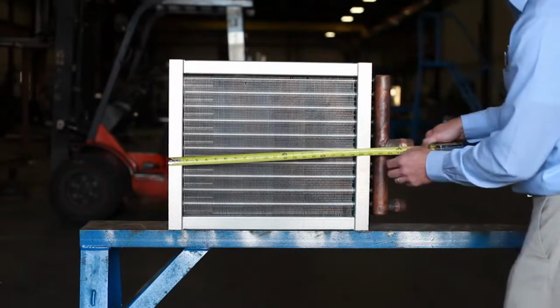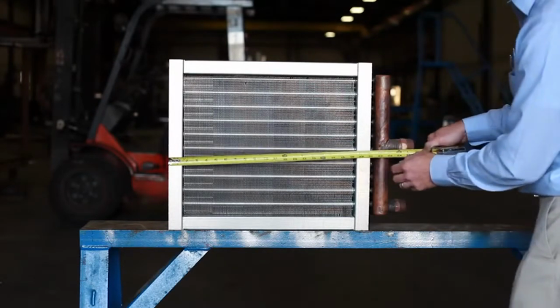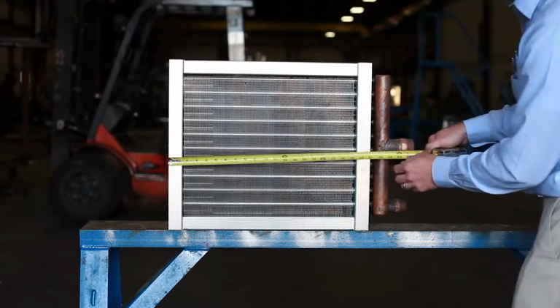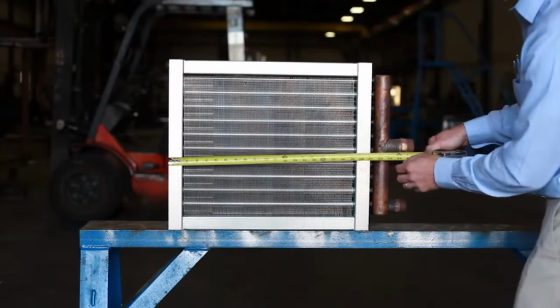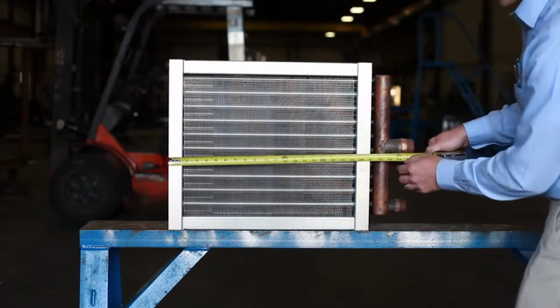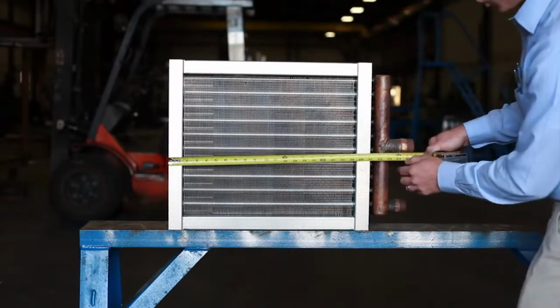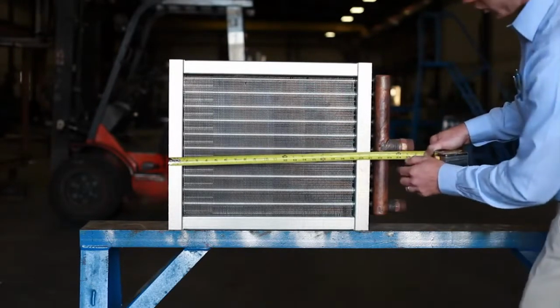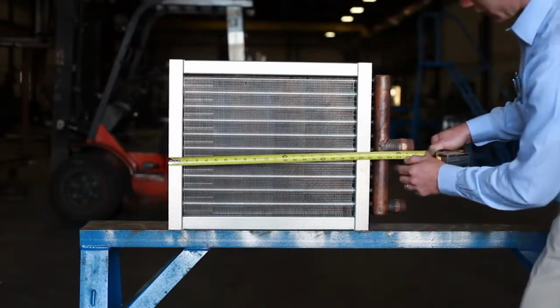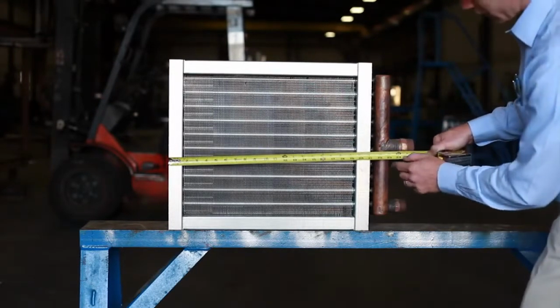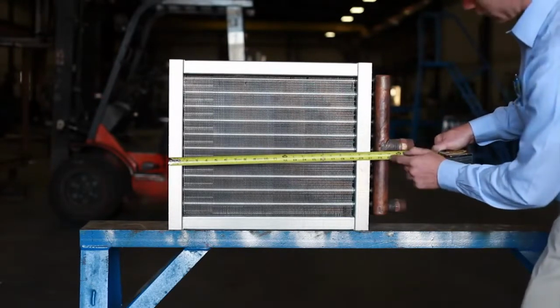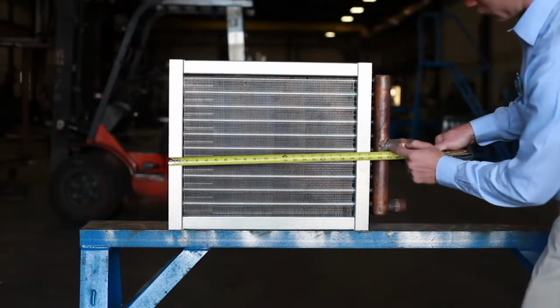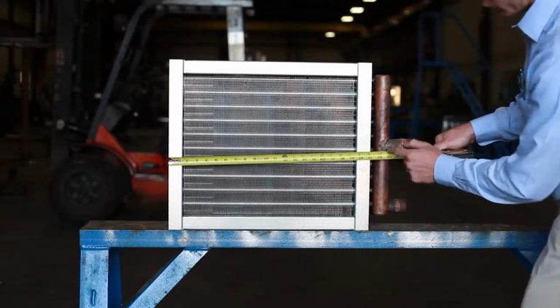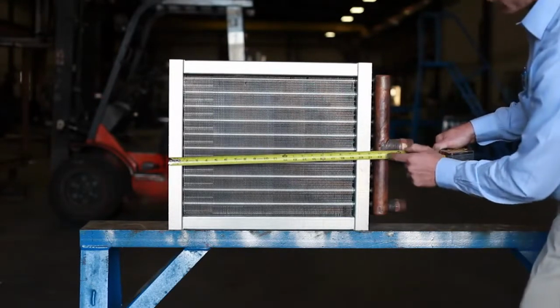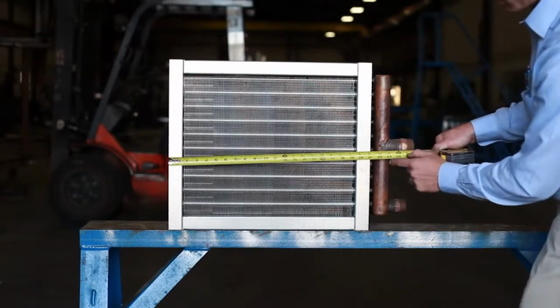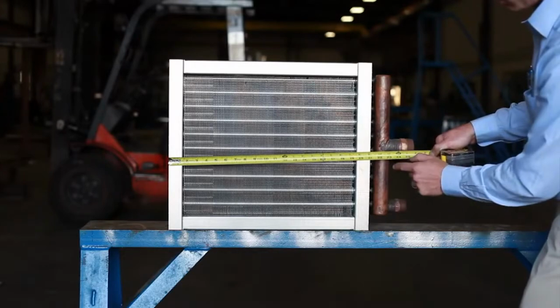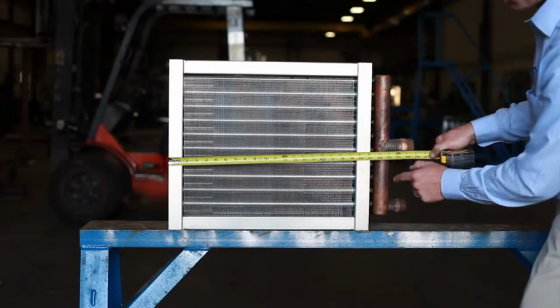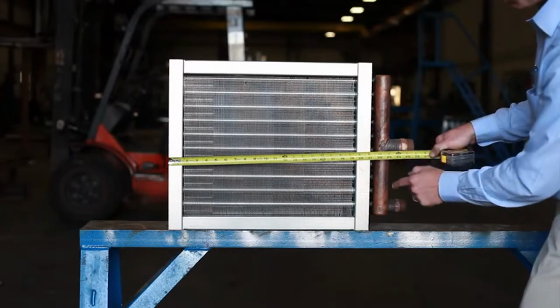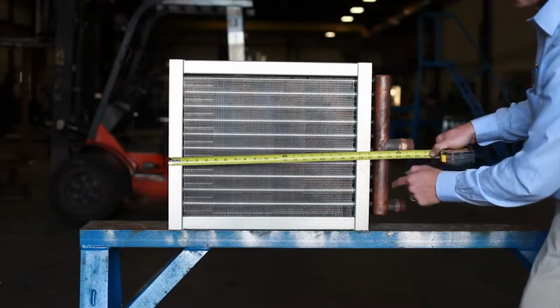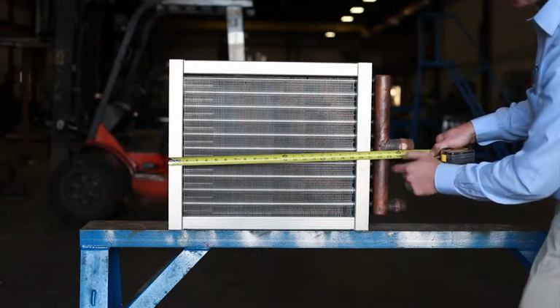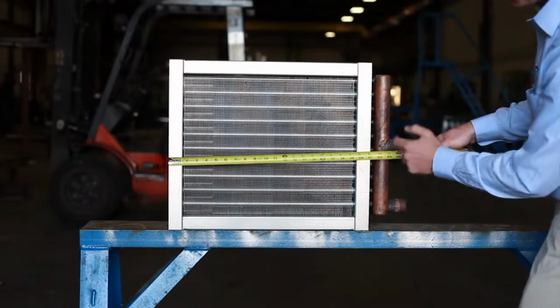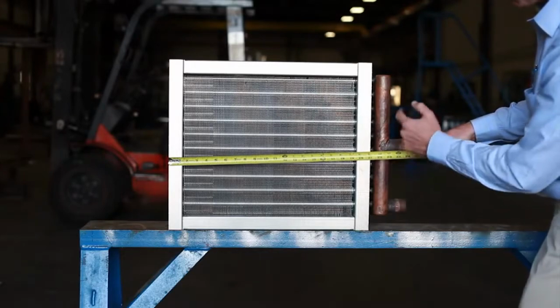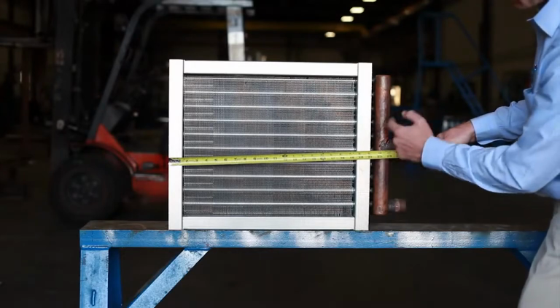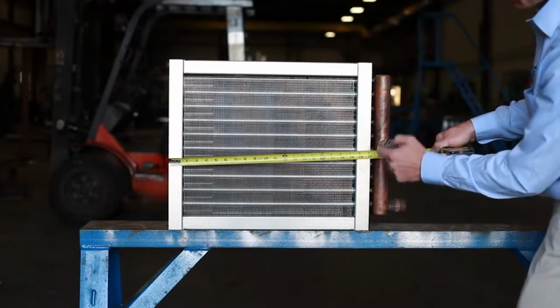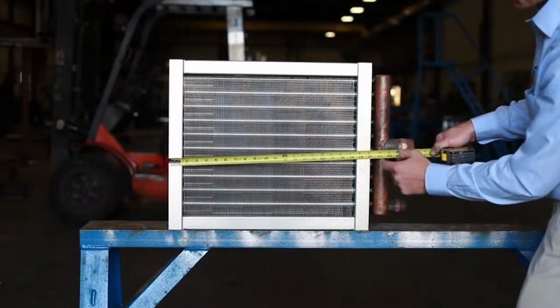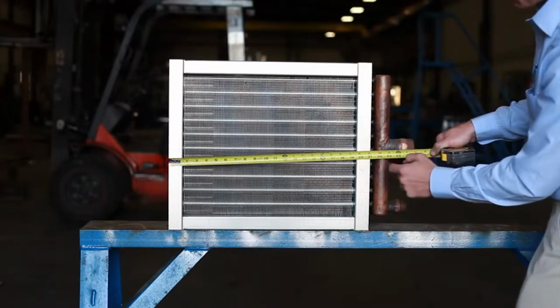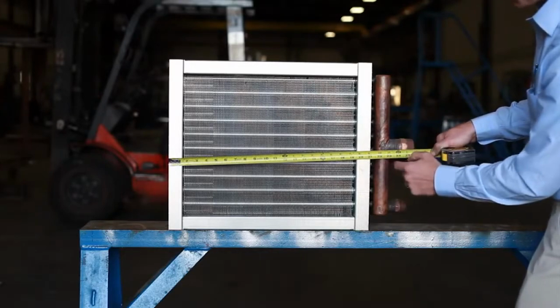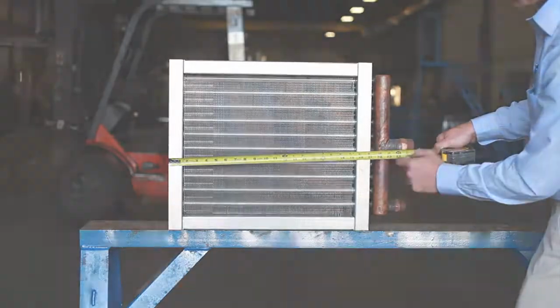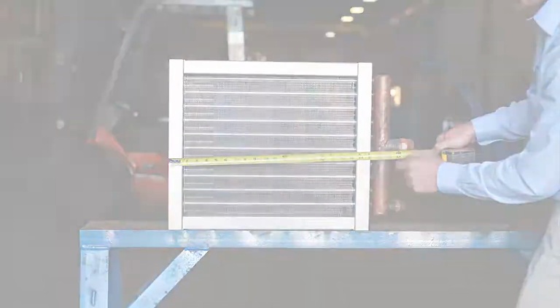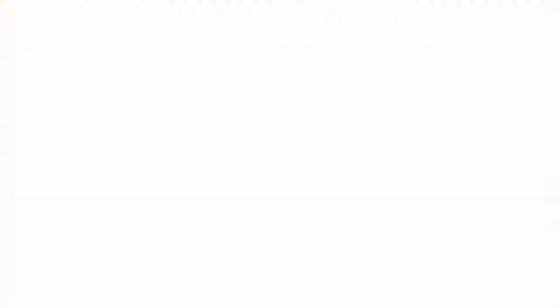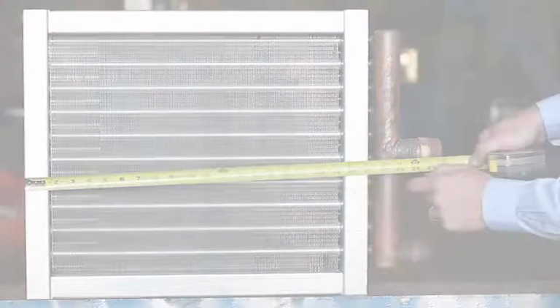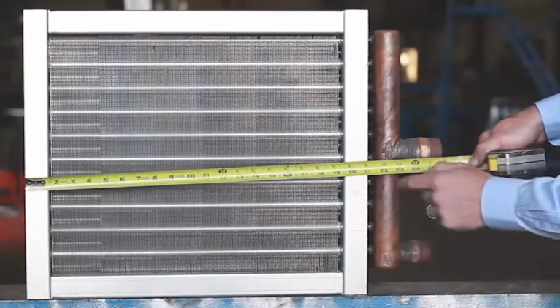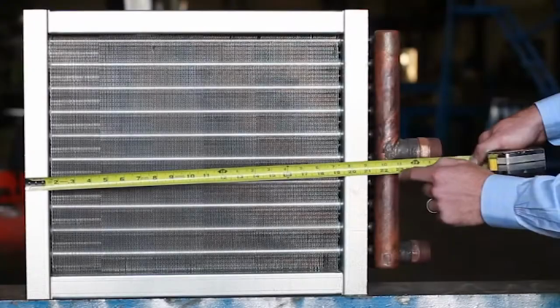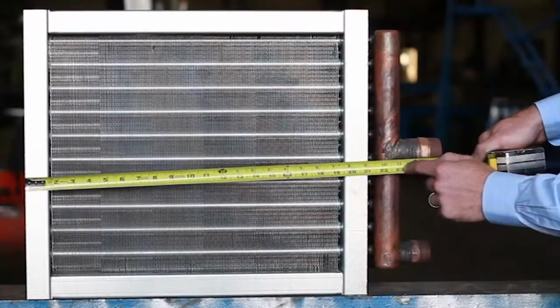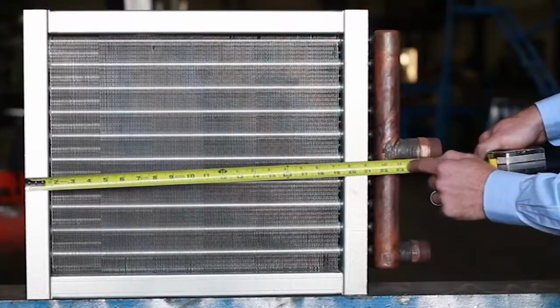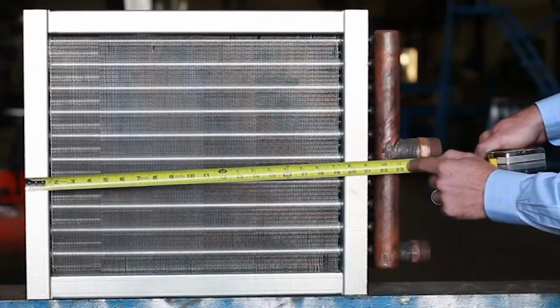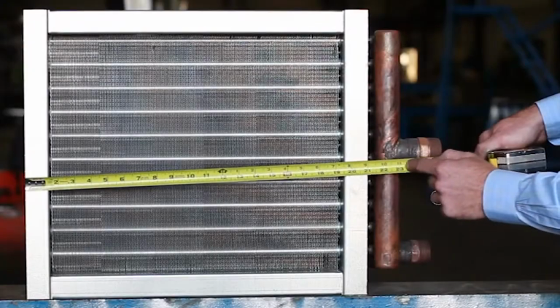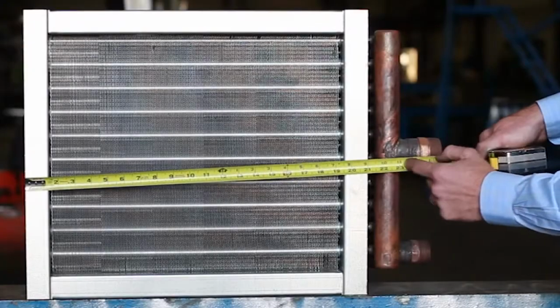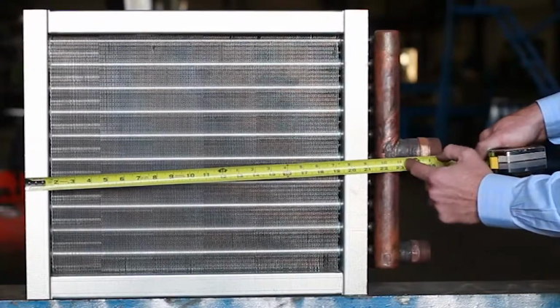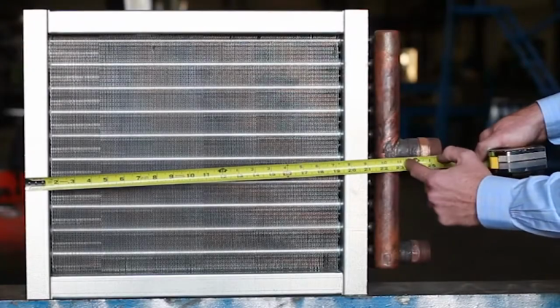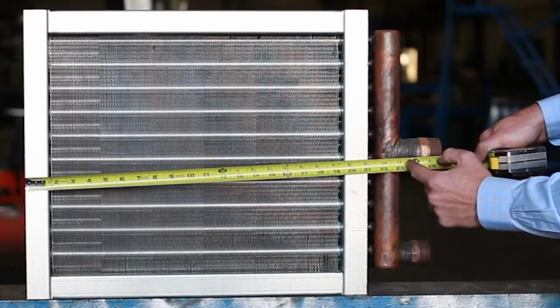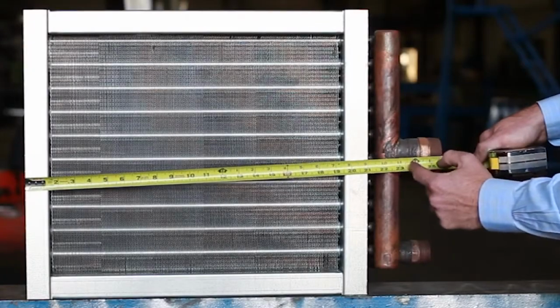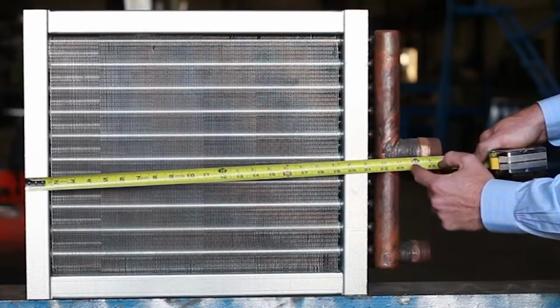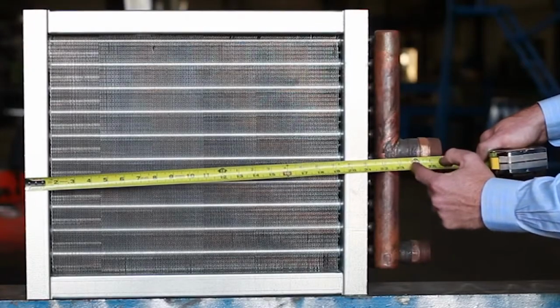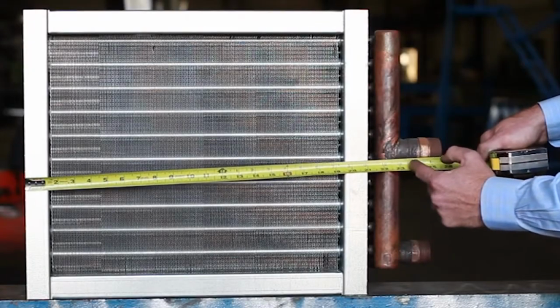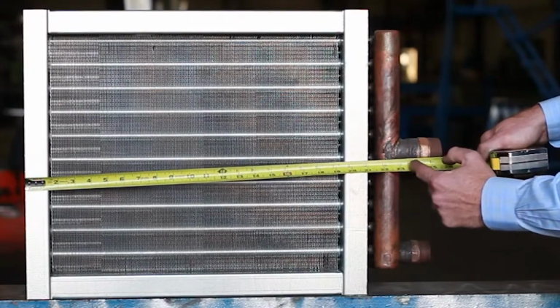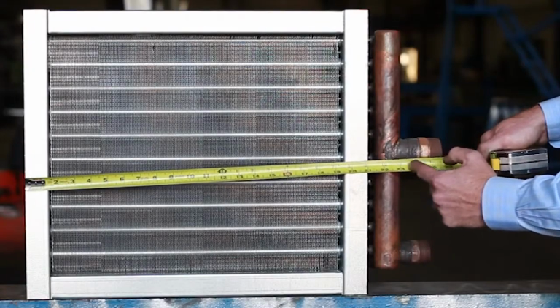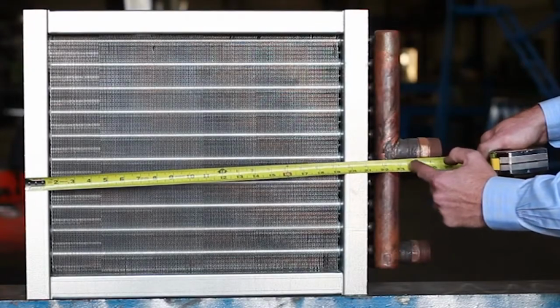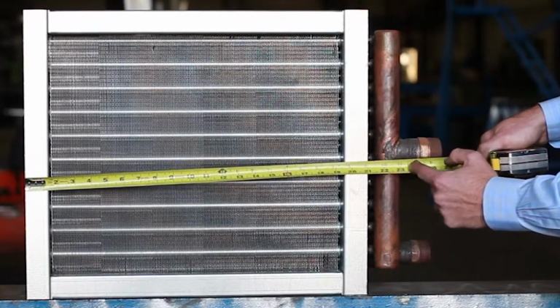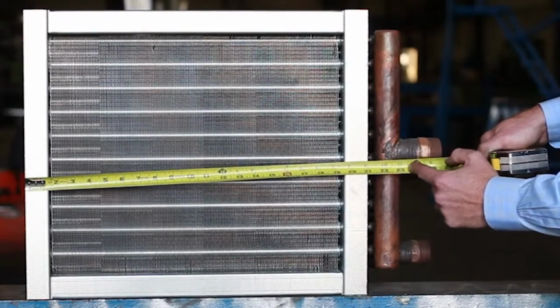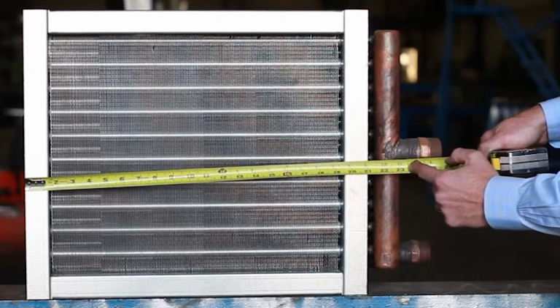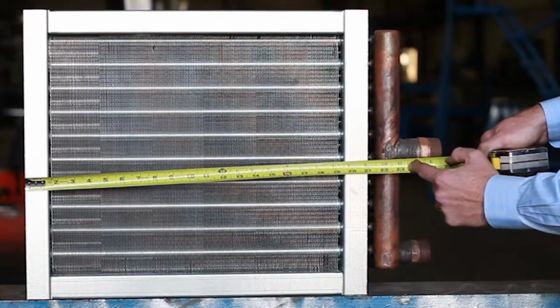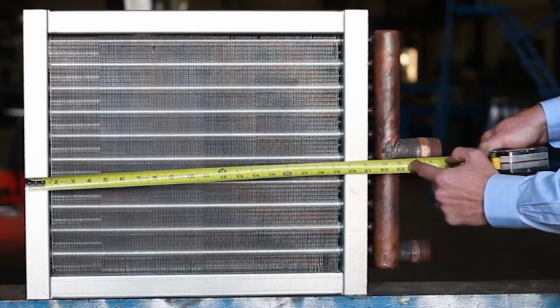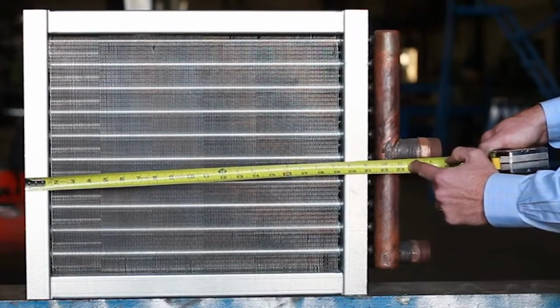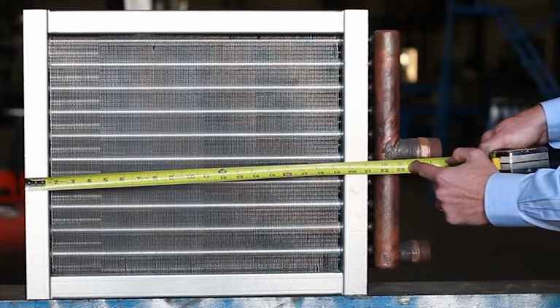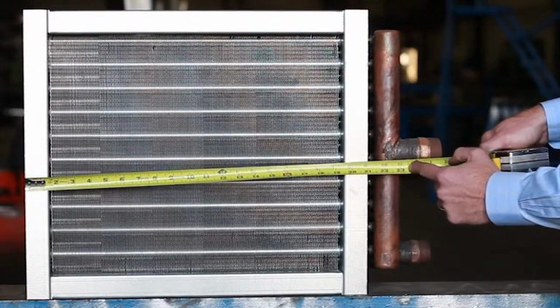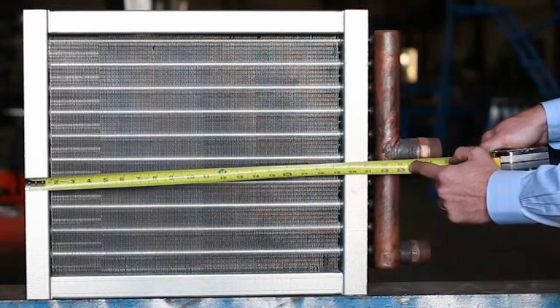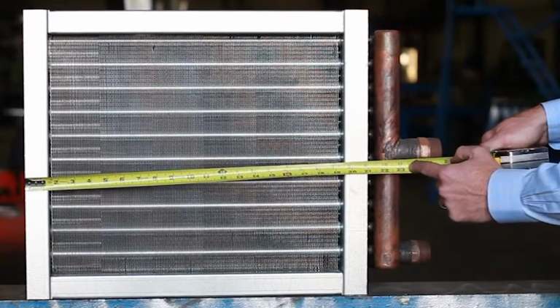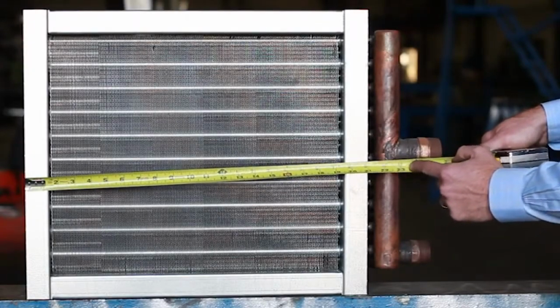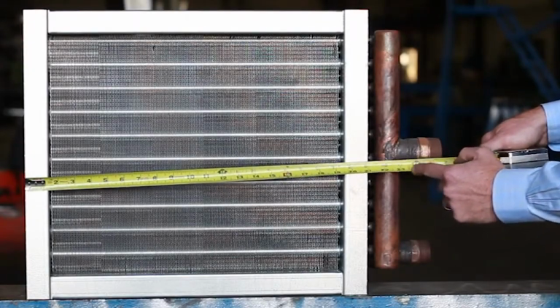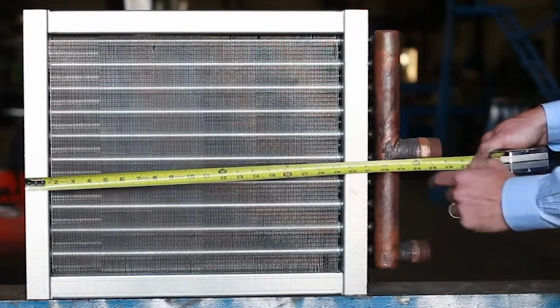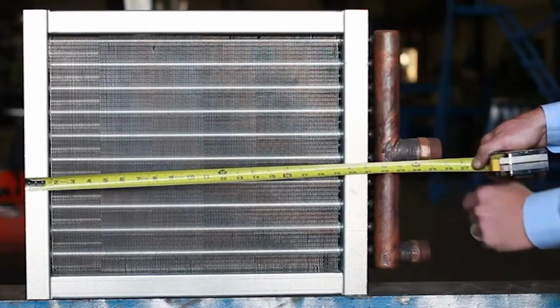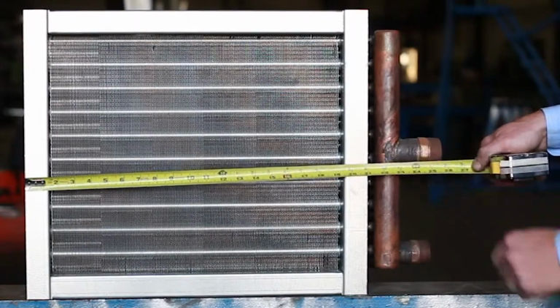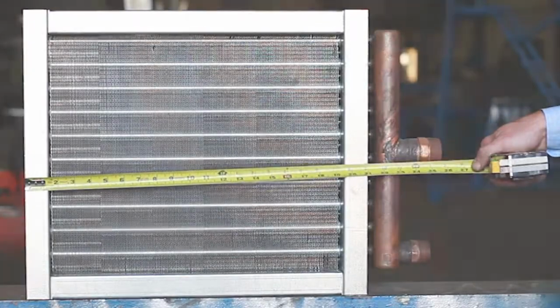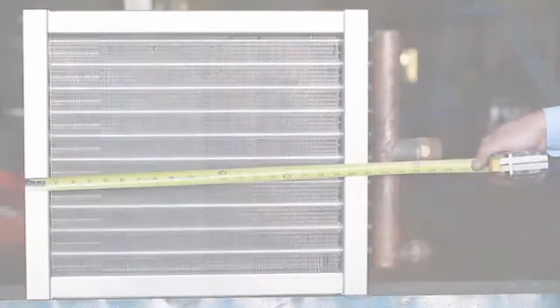Next you want to get the overall length of the coil. This would include the manifold, but not the connections of the coil.